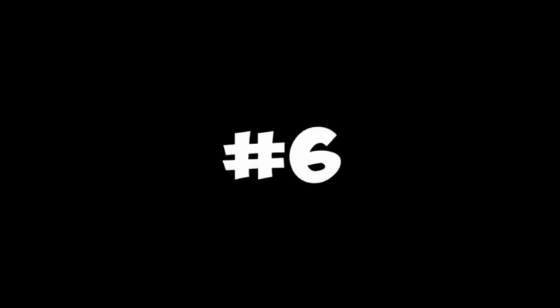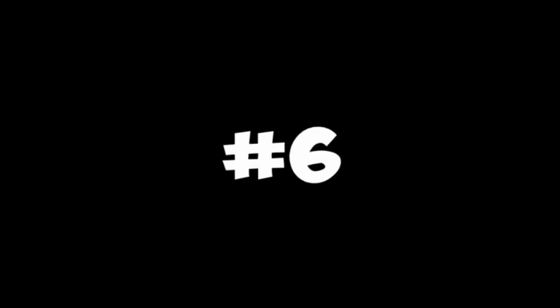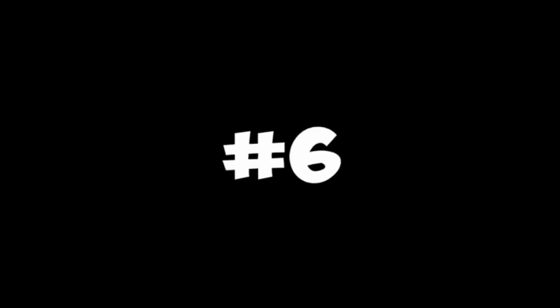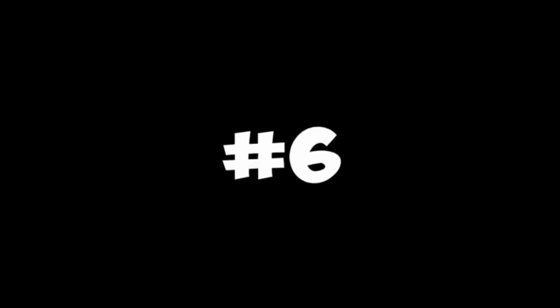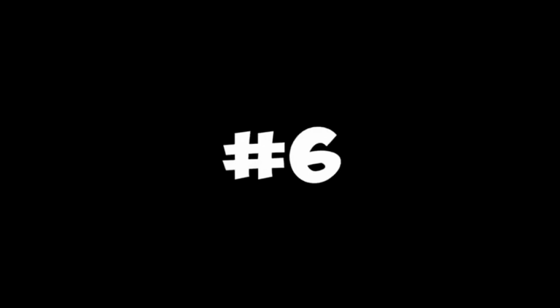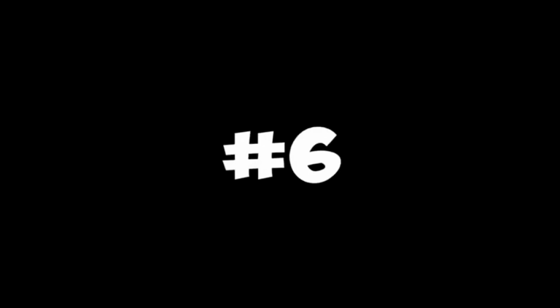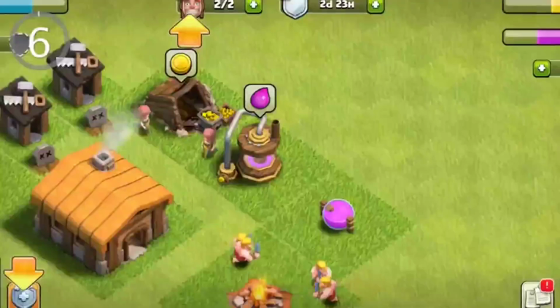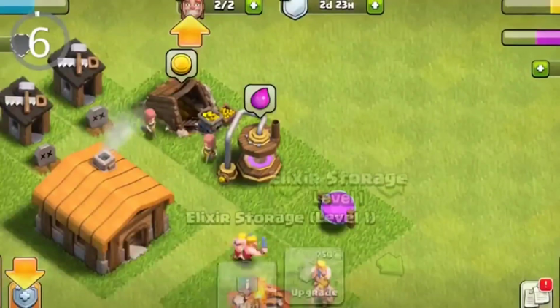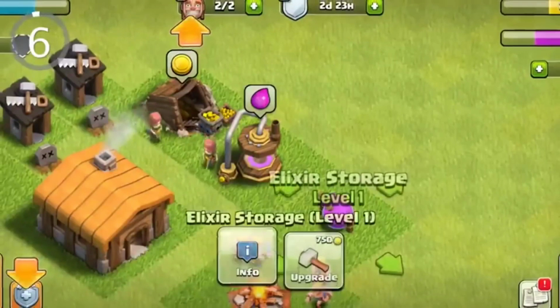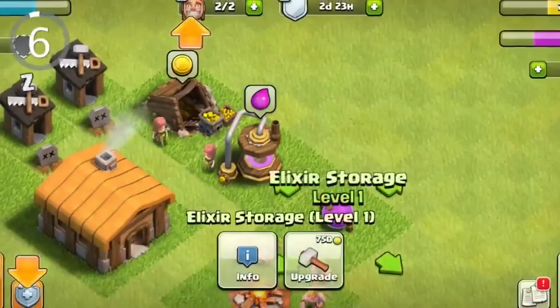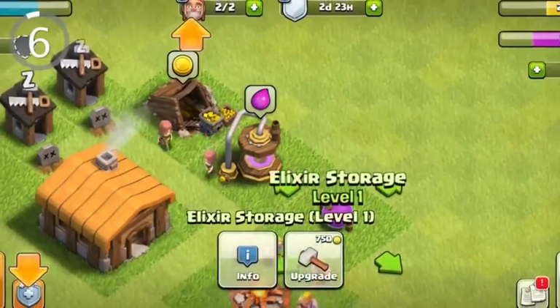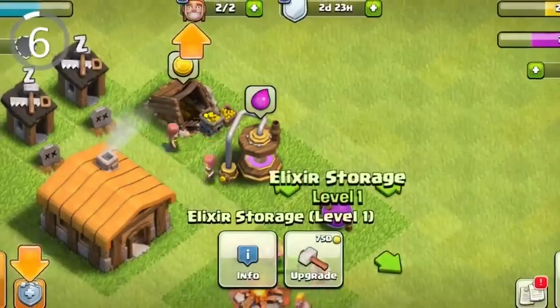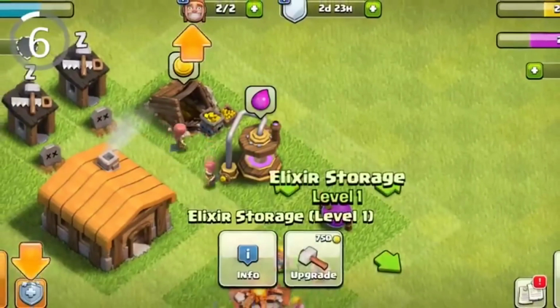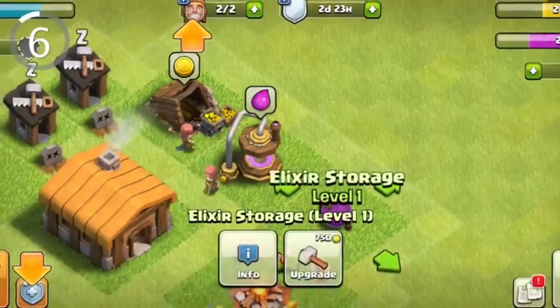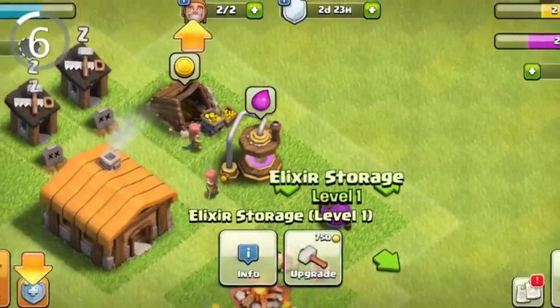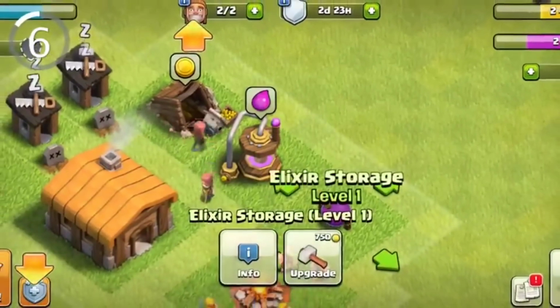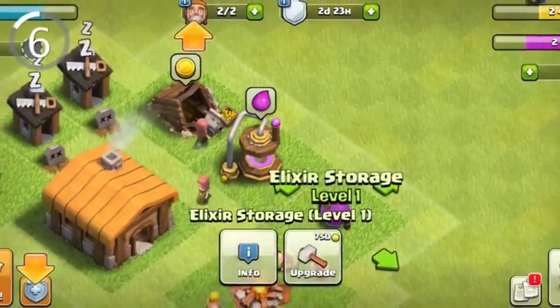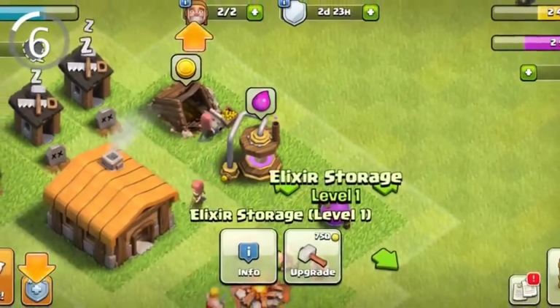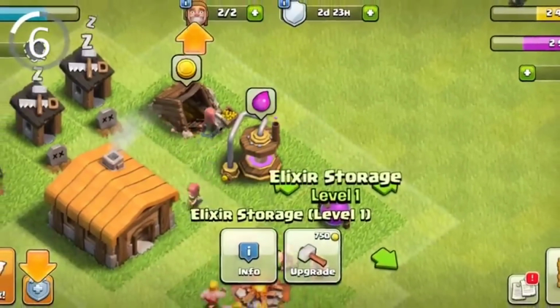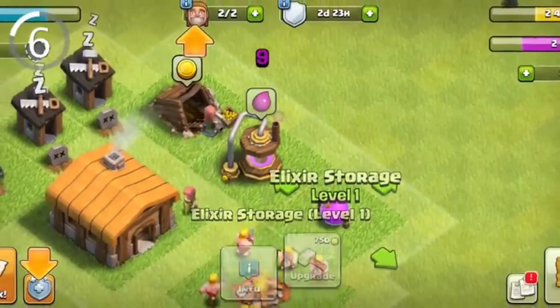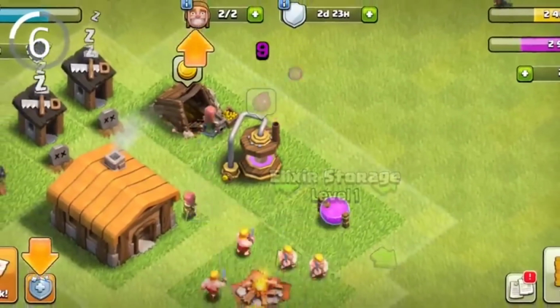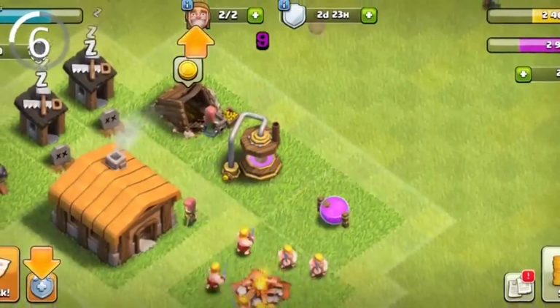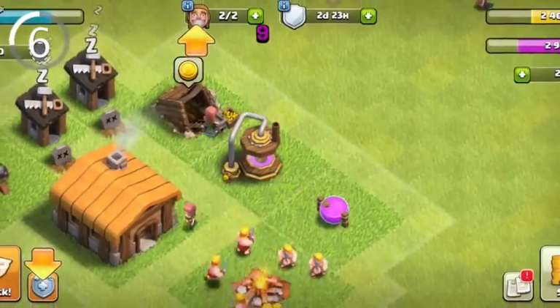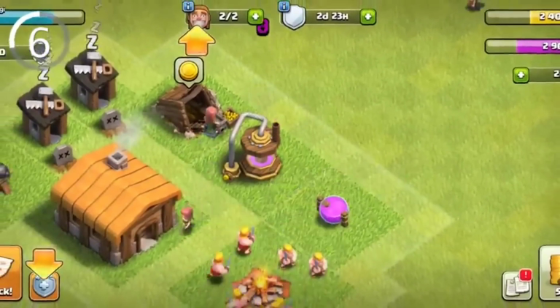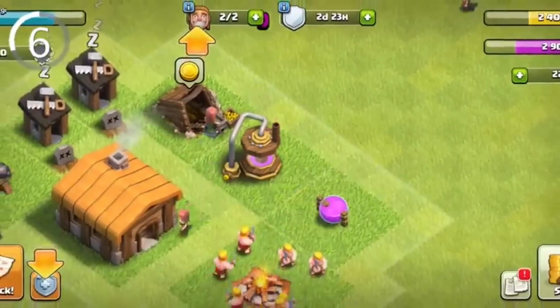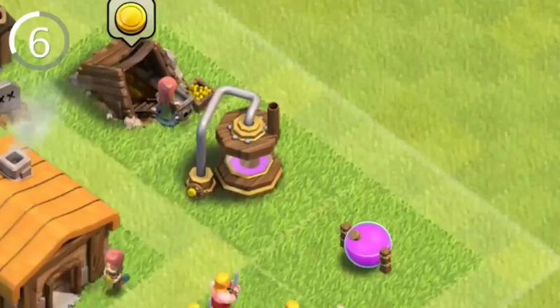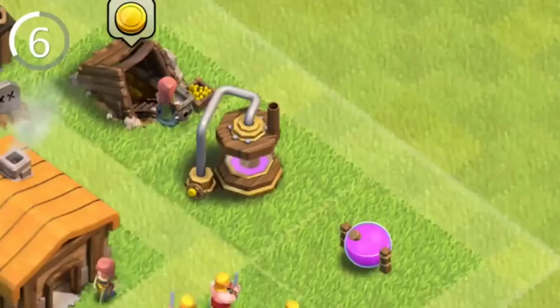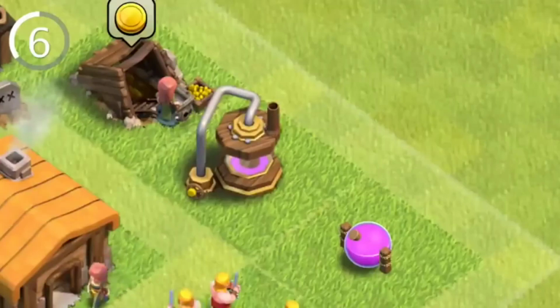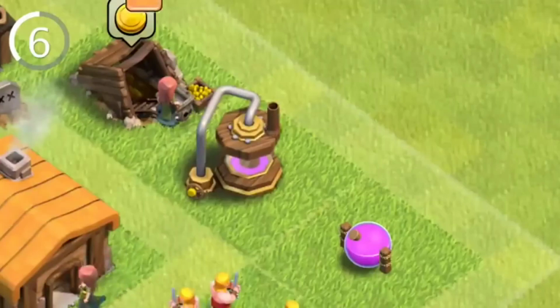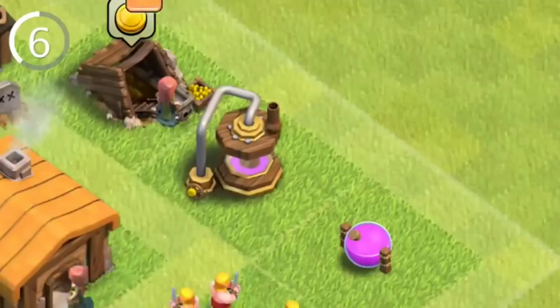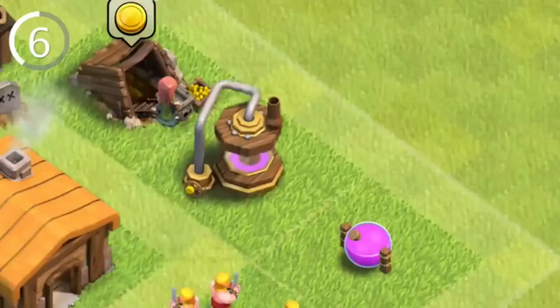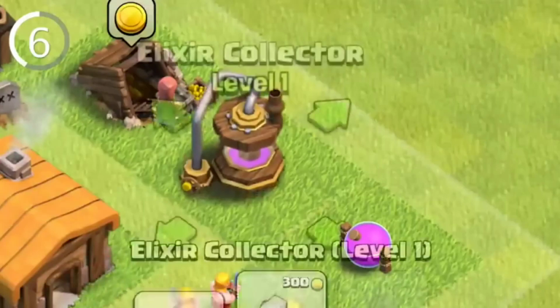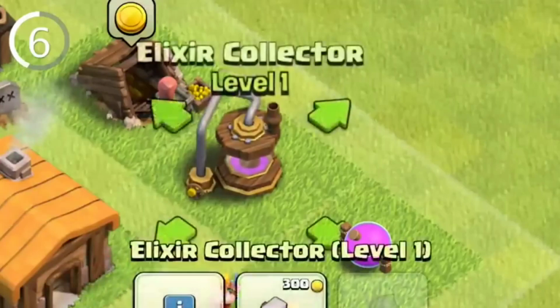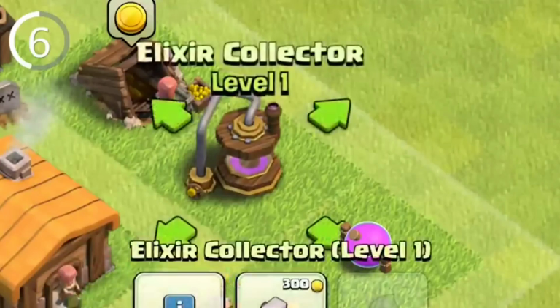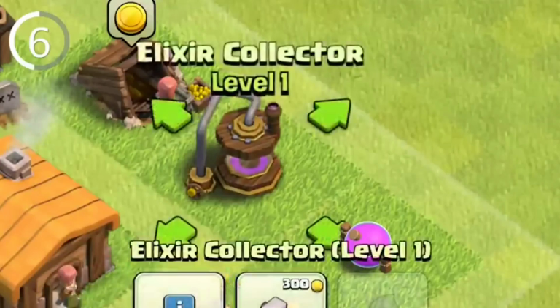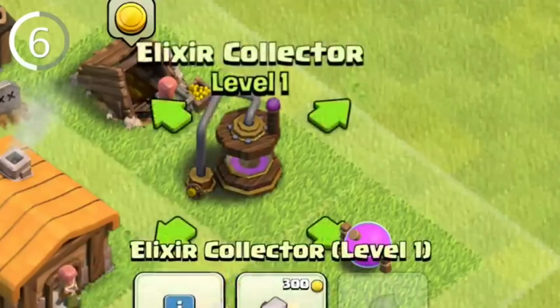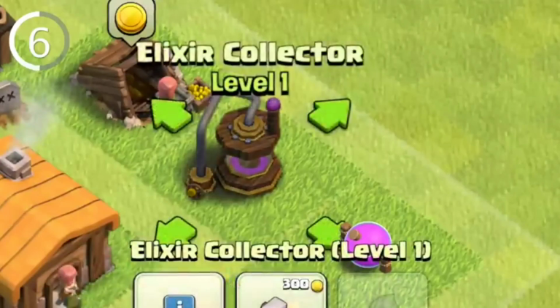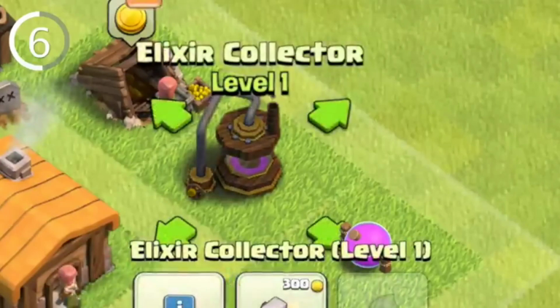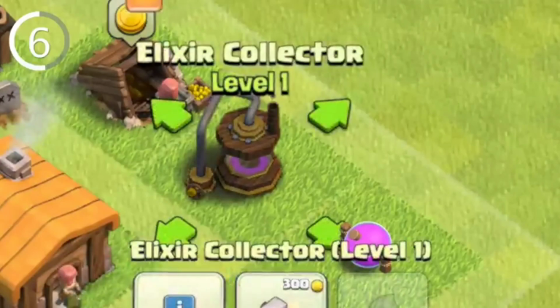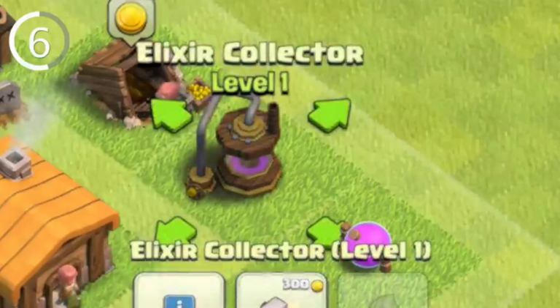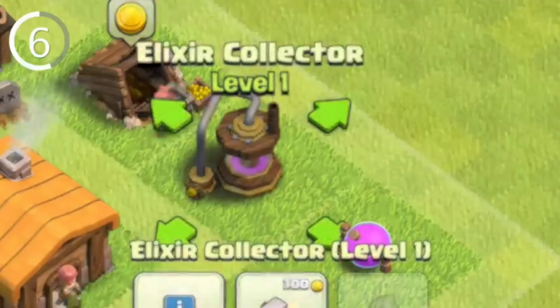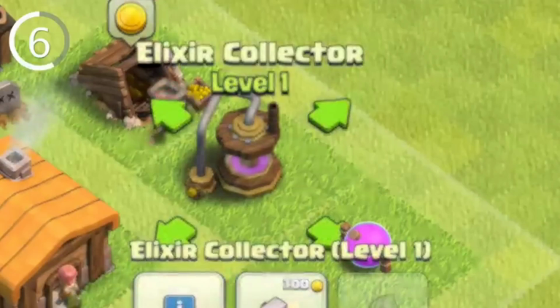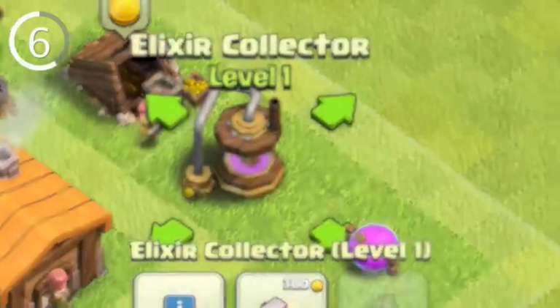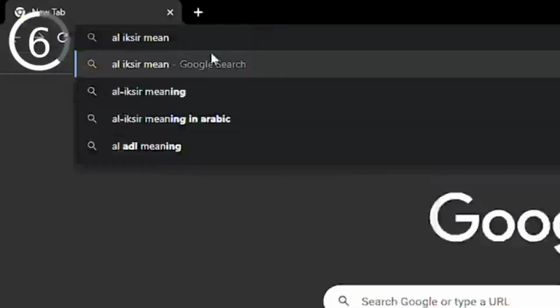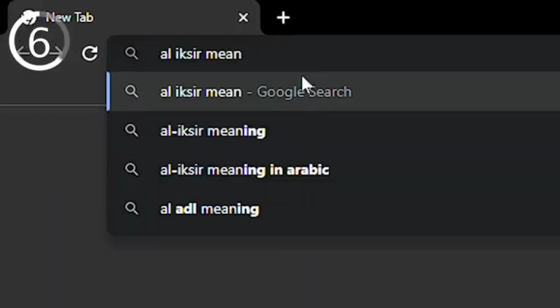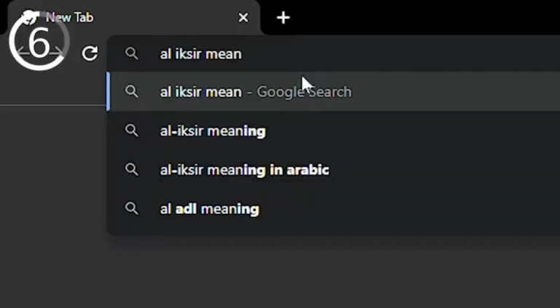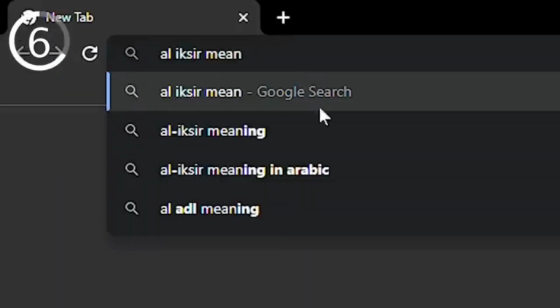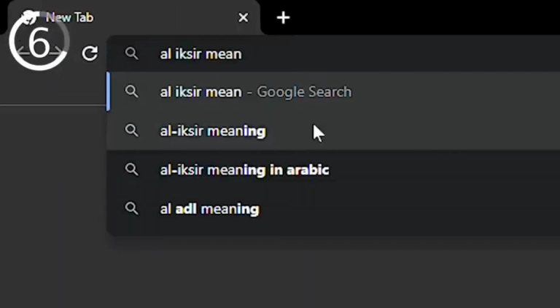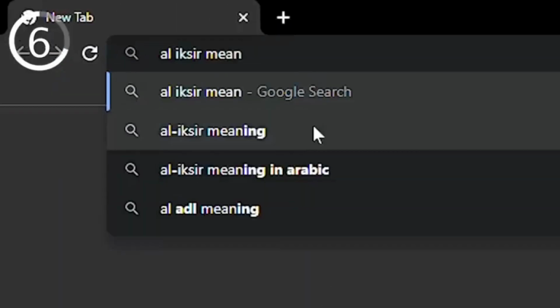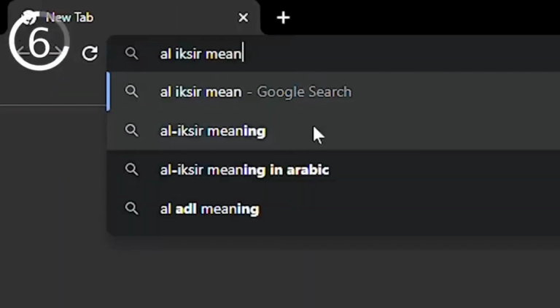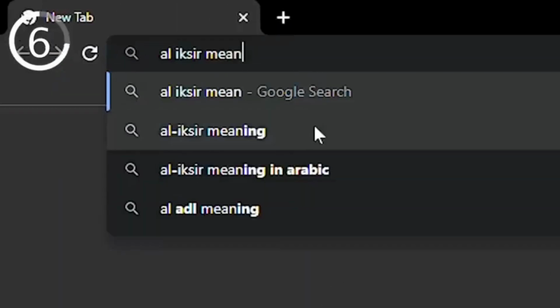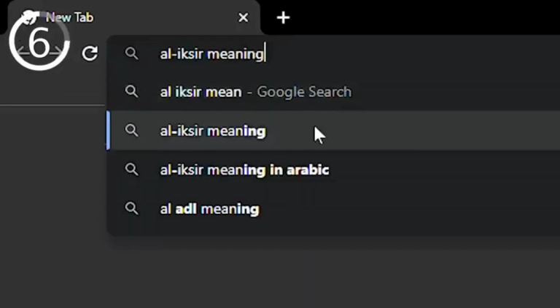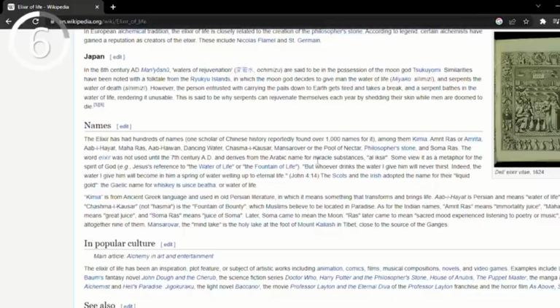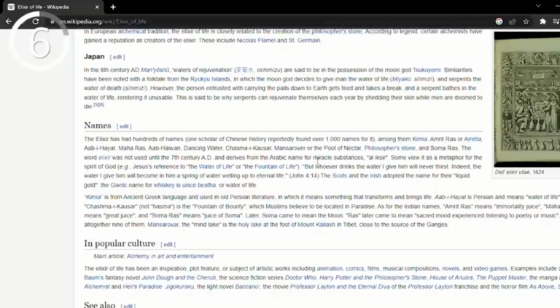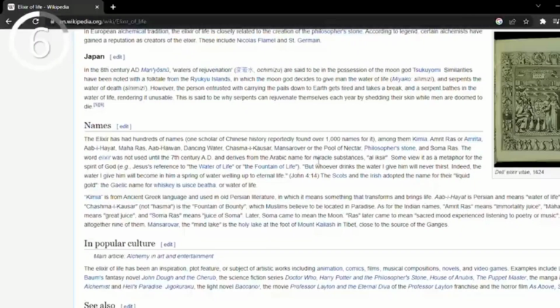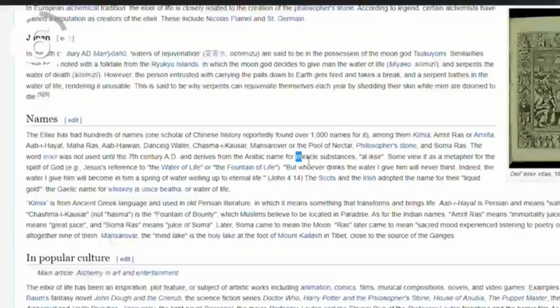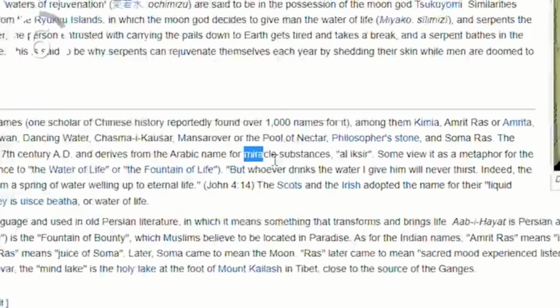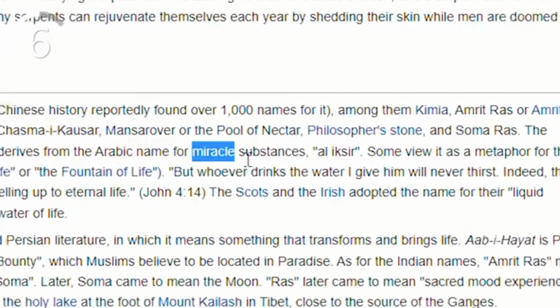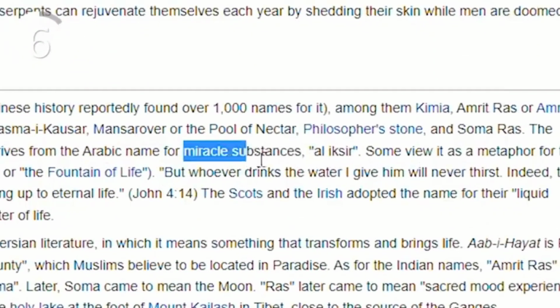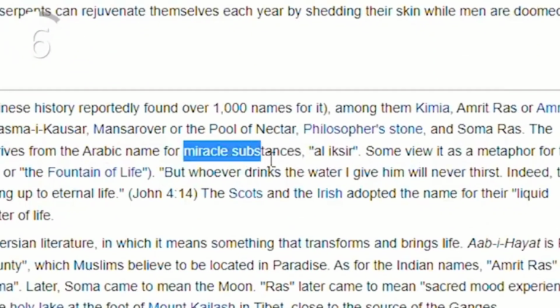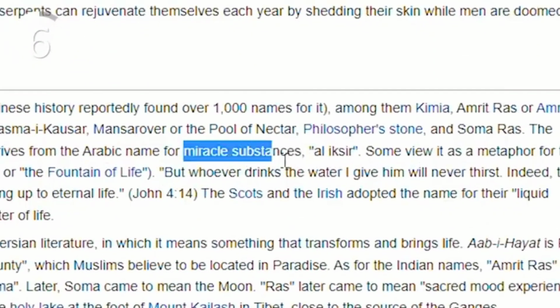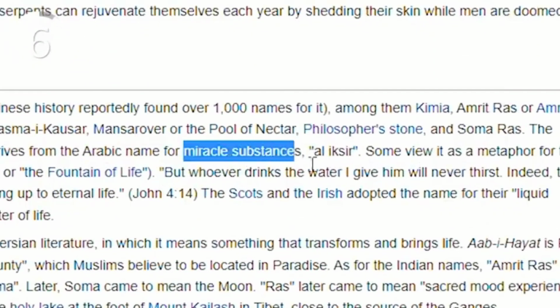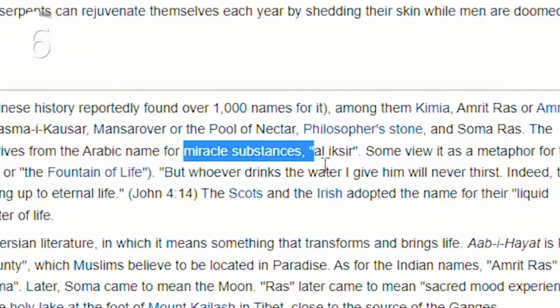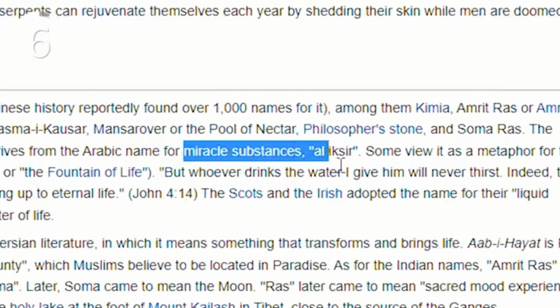Number 6: elixir isn't just a made-up word. It actually comes from the Arabic word 'al-iksir,' meaning miracle substance.